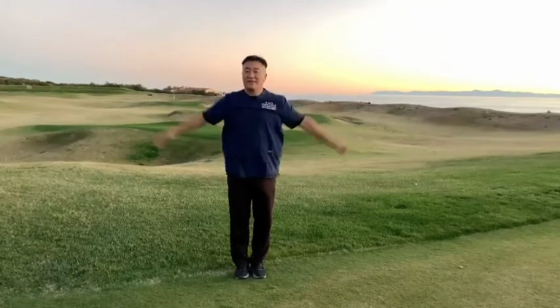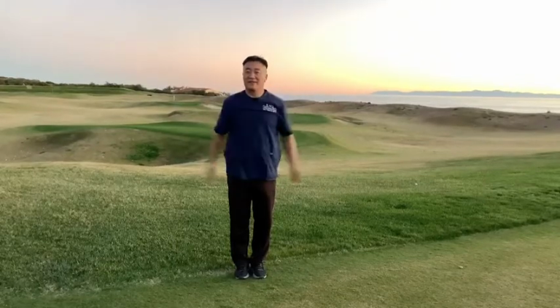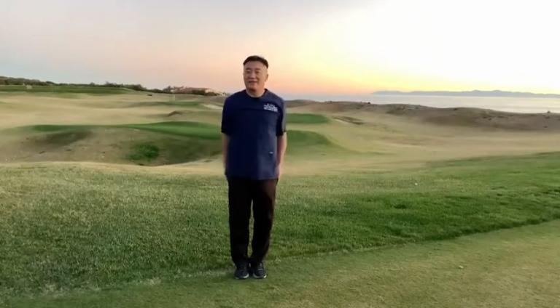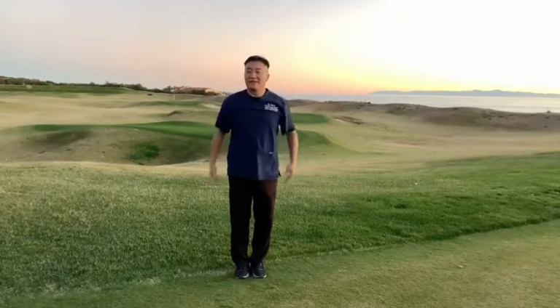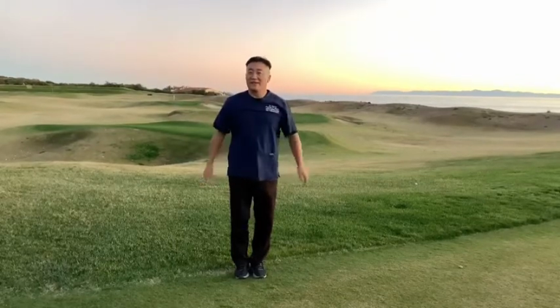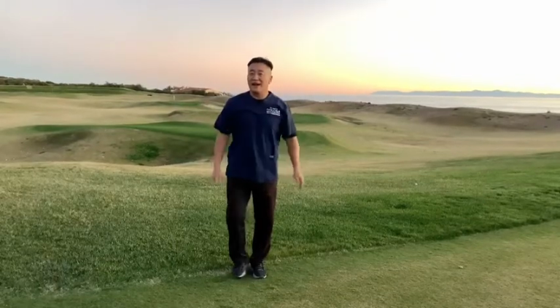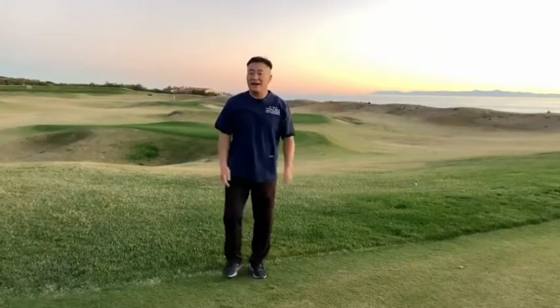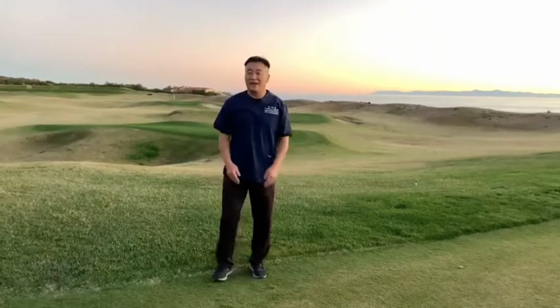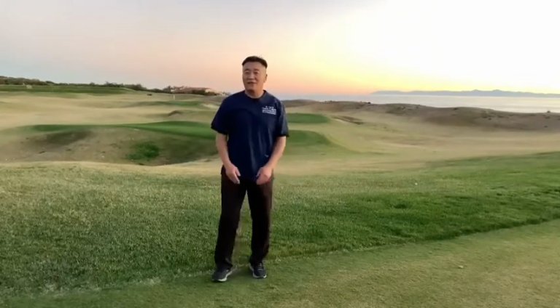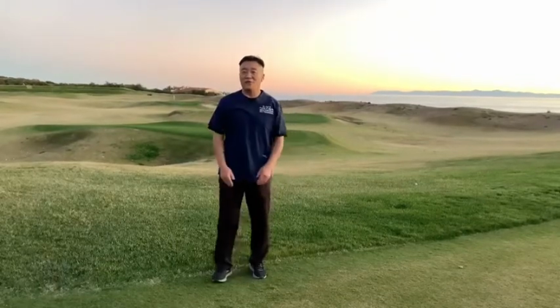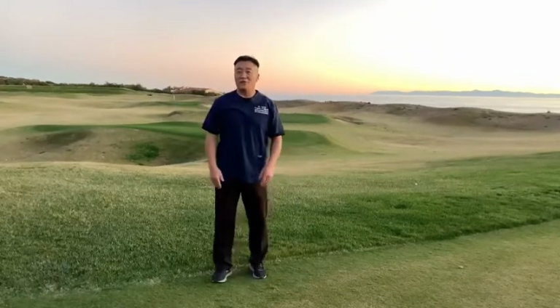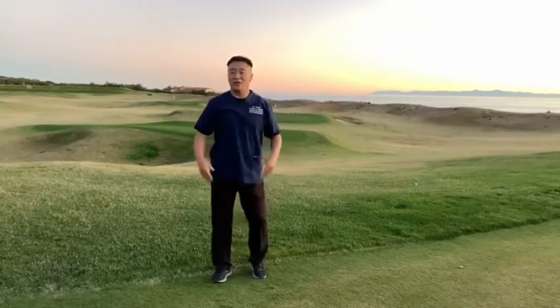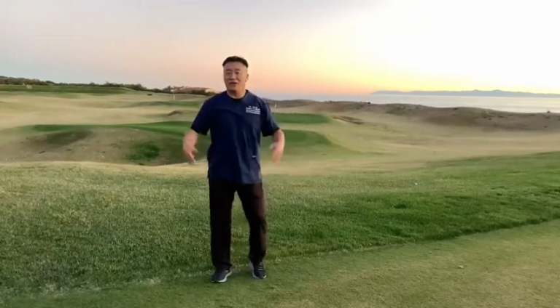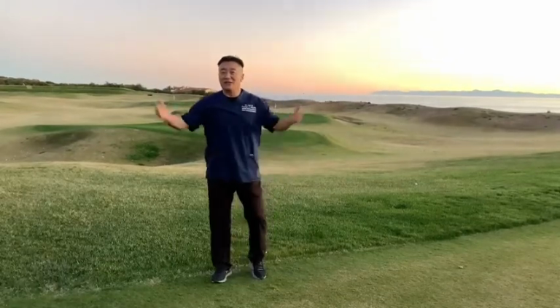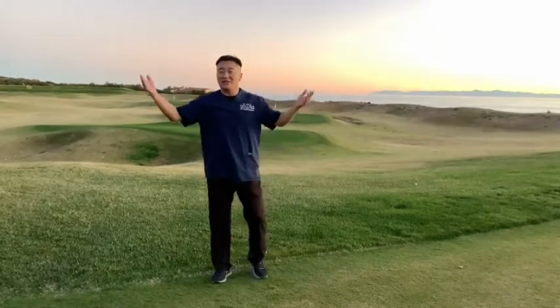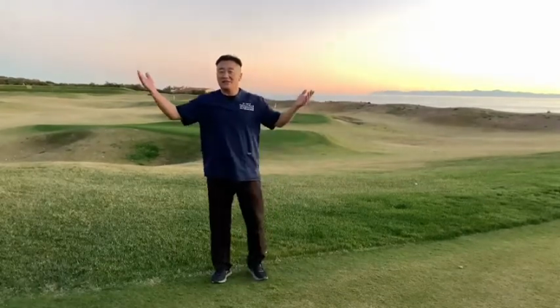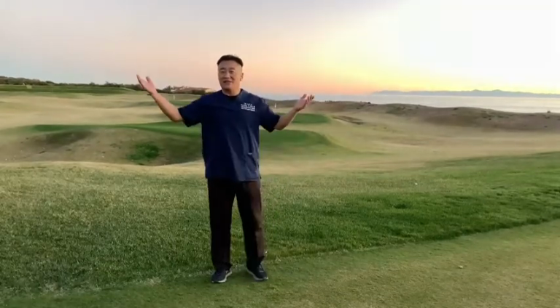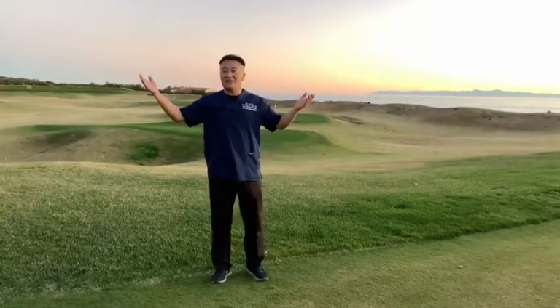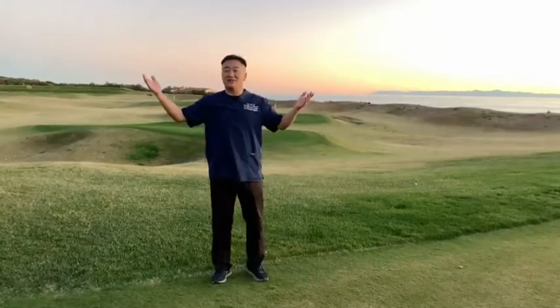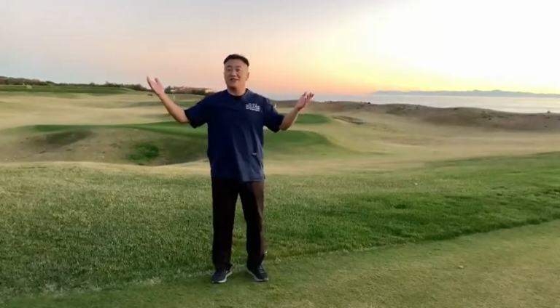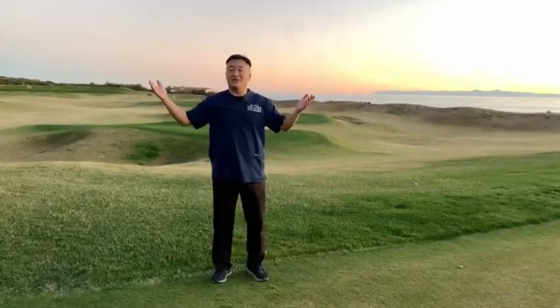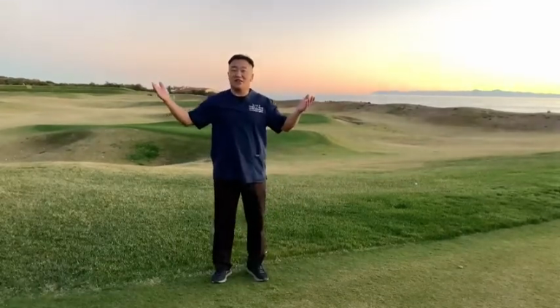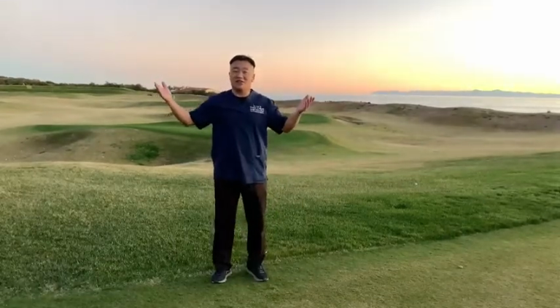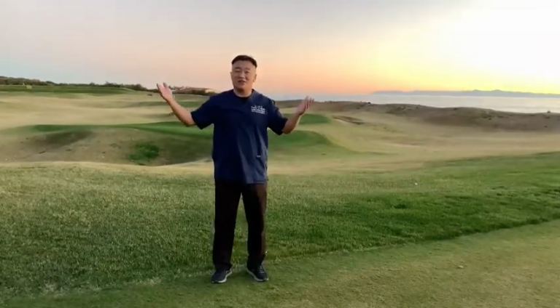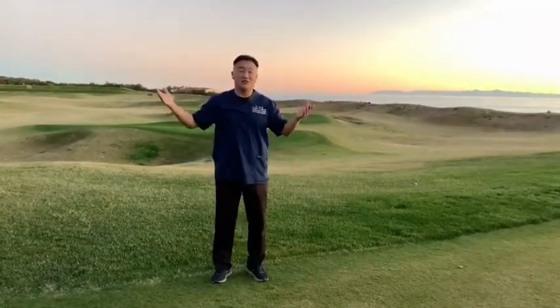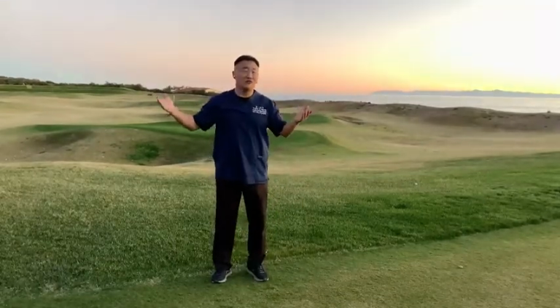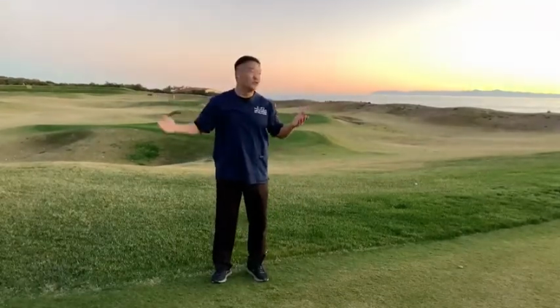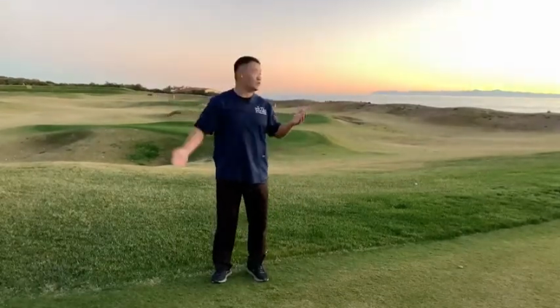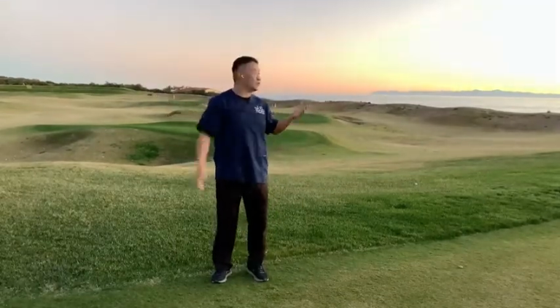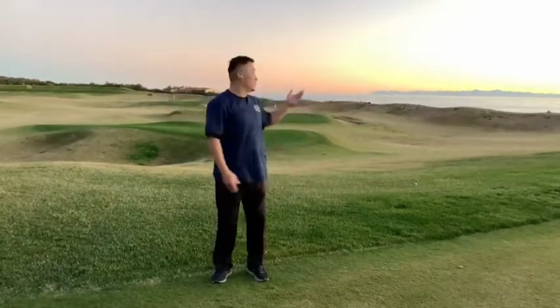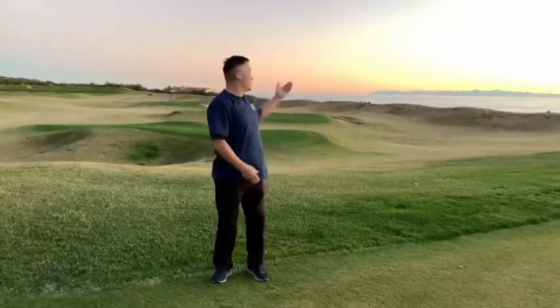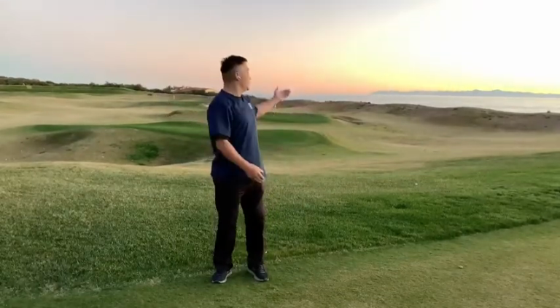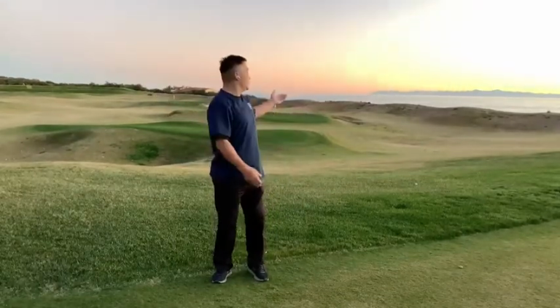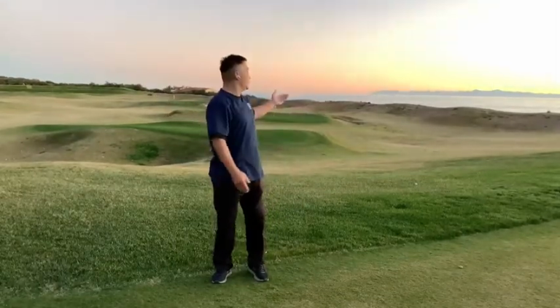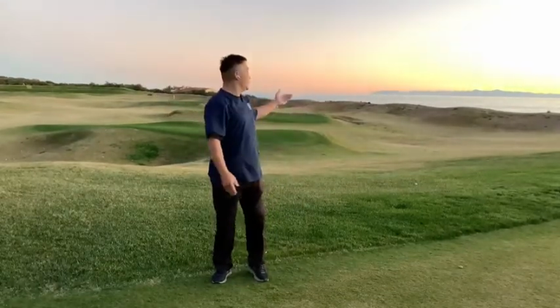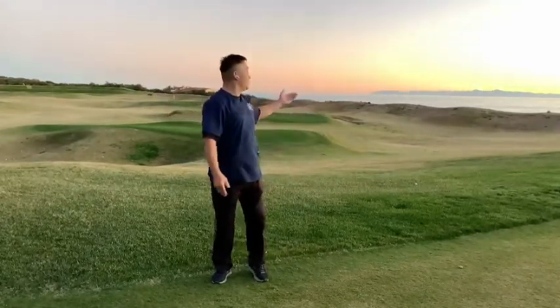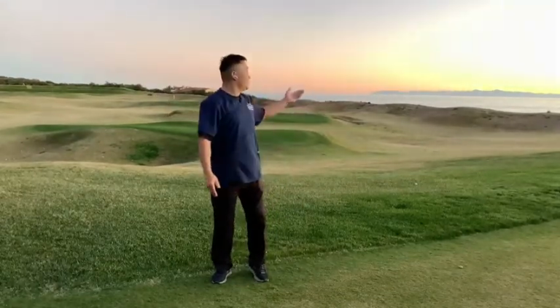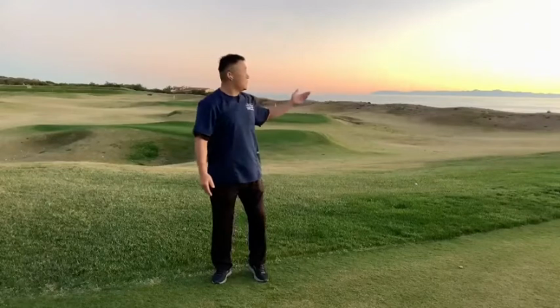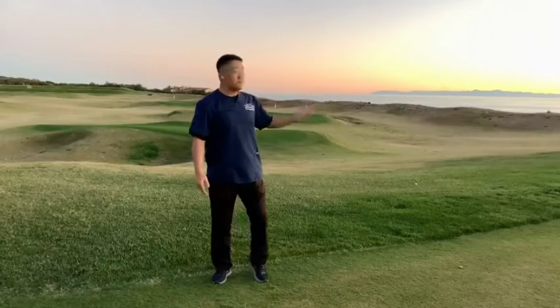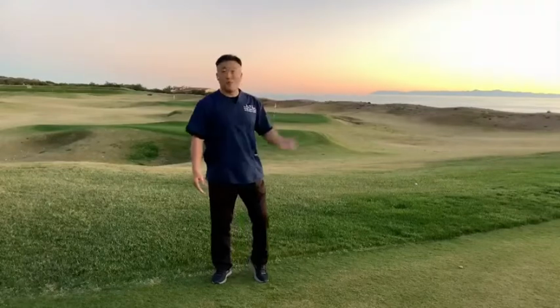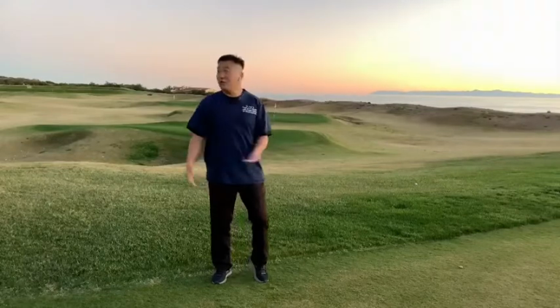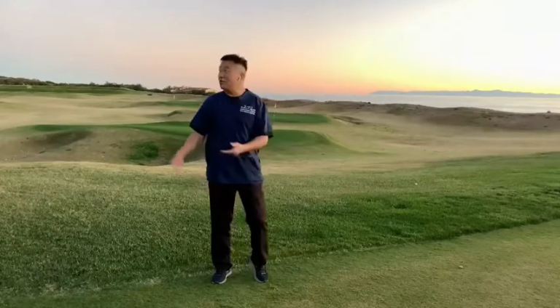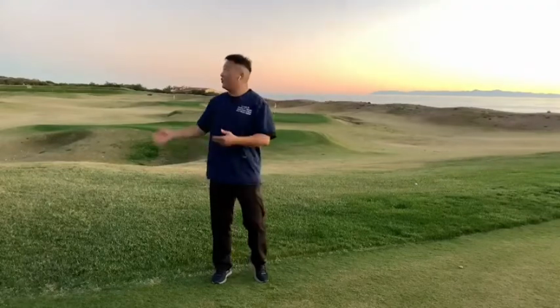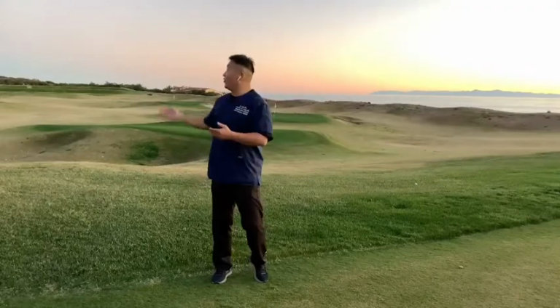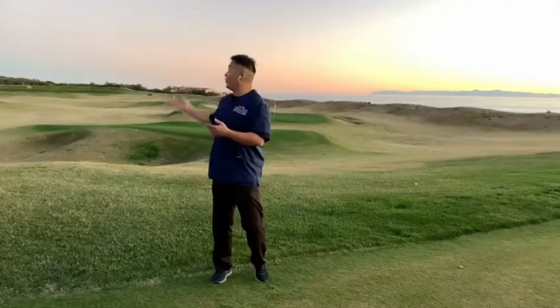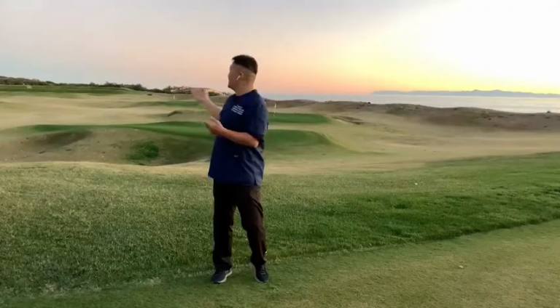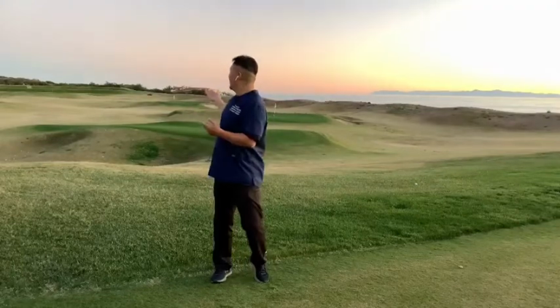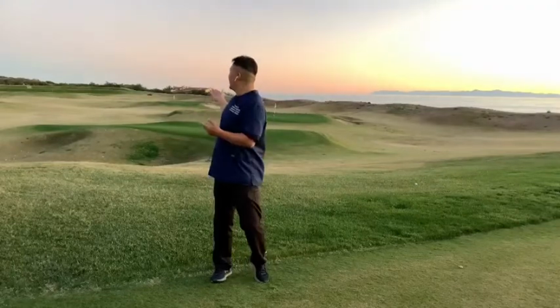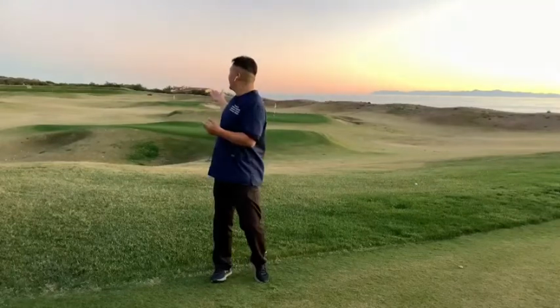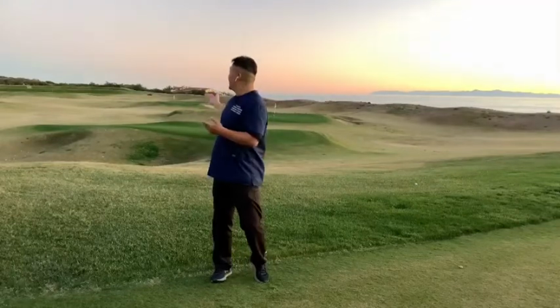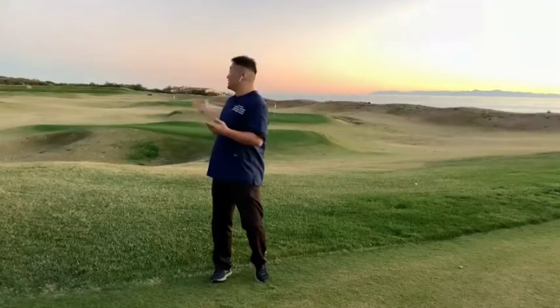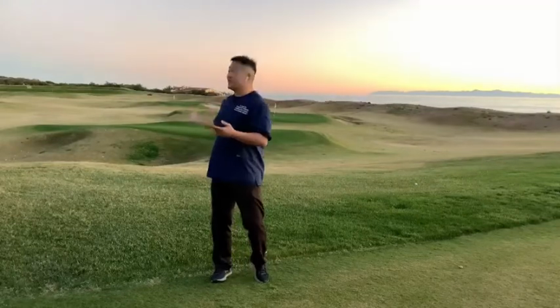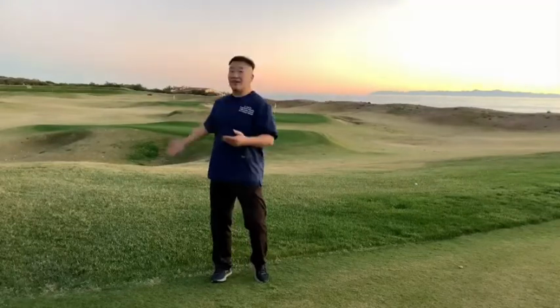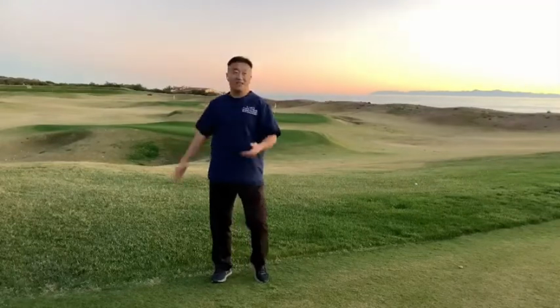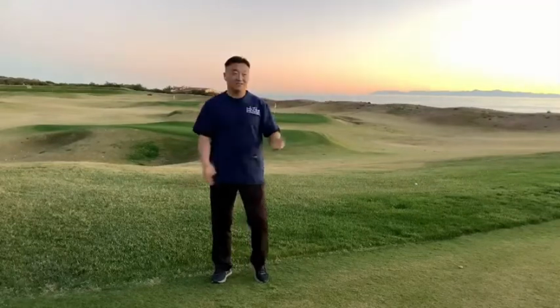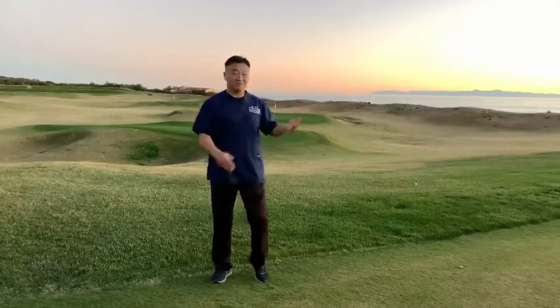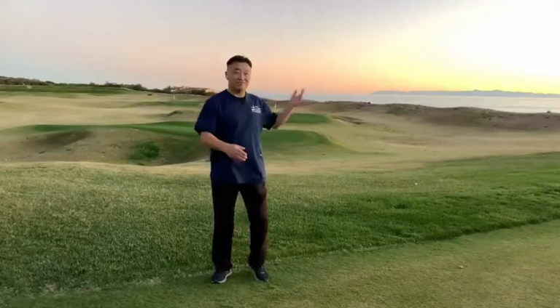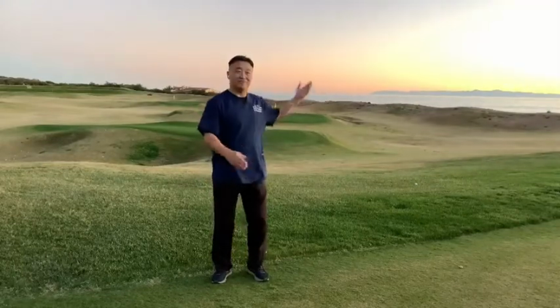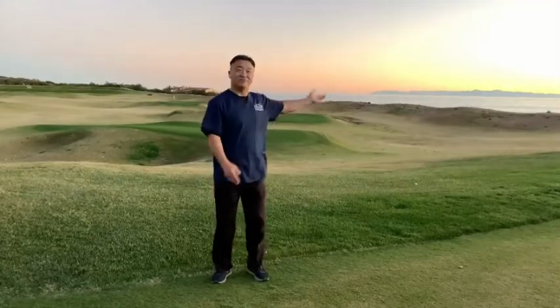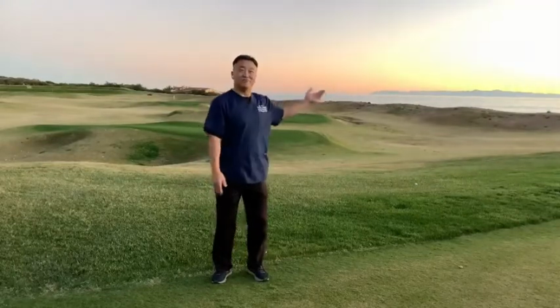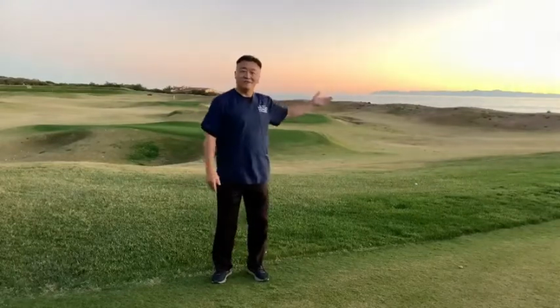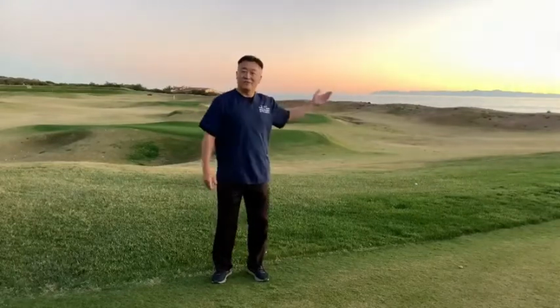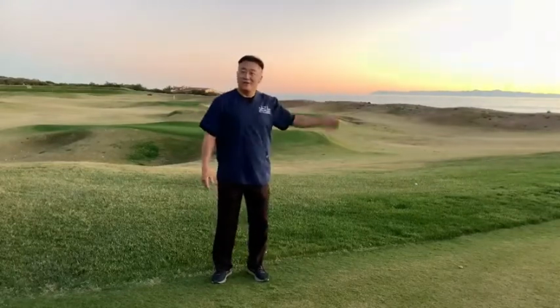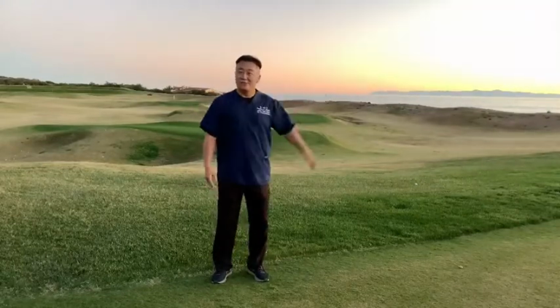Hi everybody, this is Dr. Fu in the beautiful Los Angeles PV.